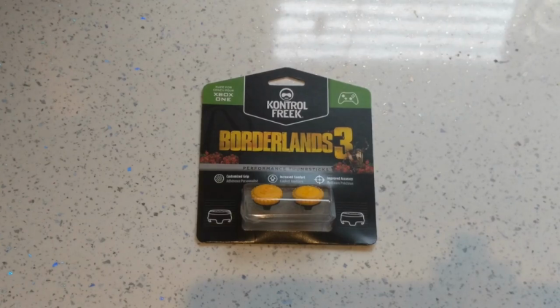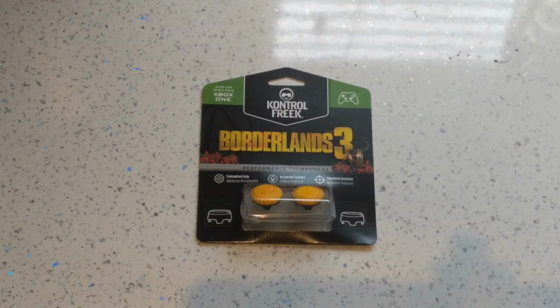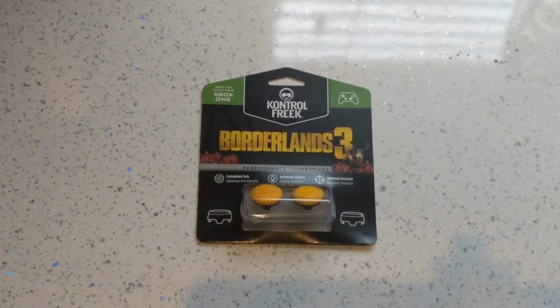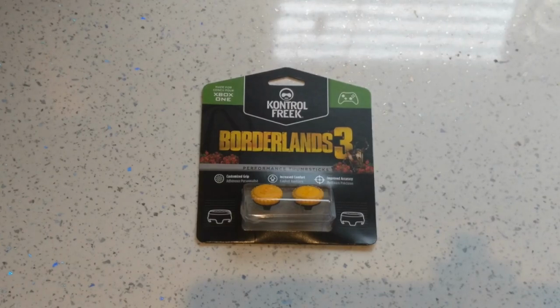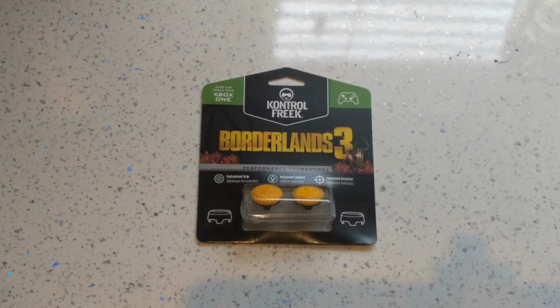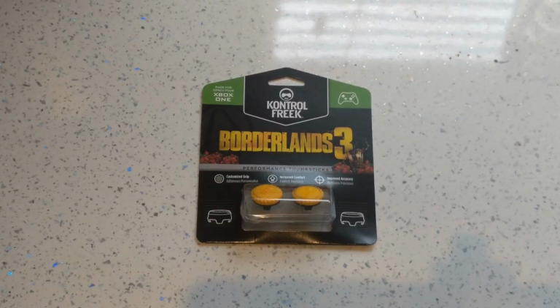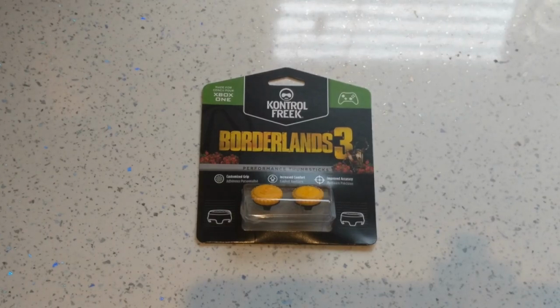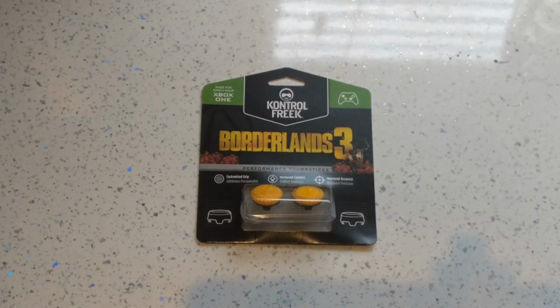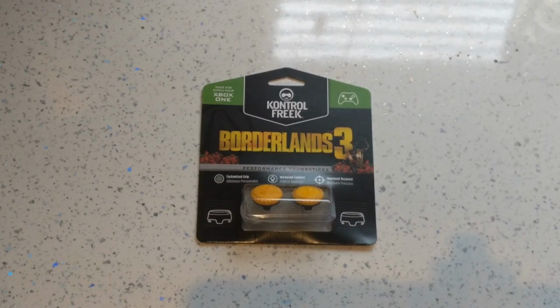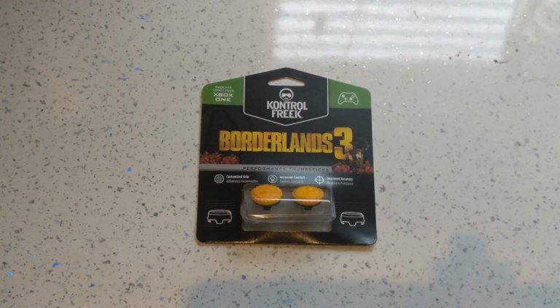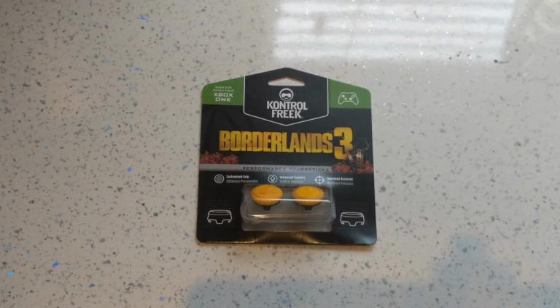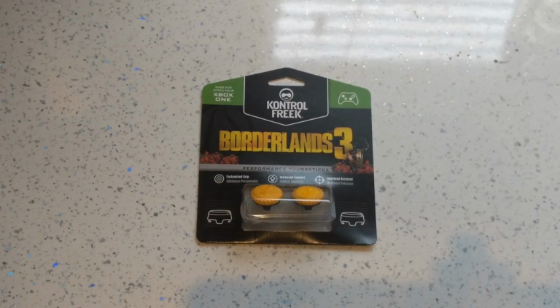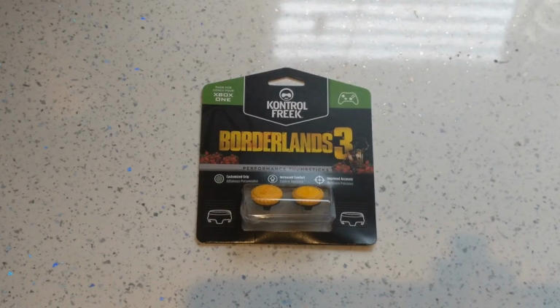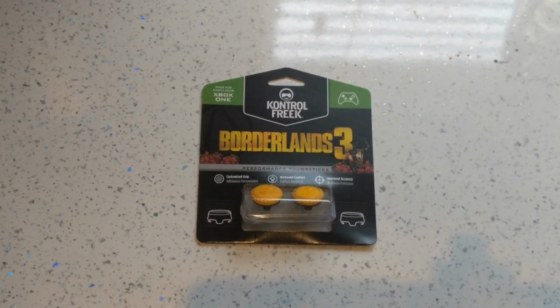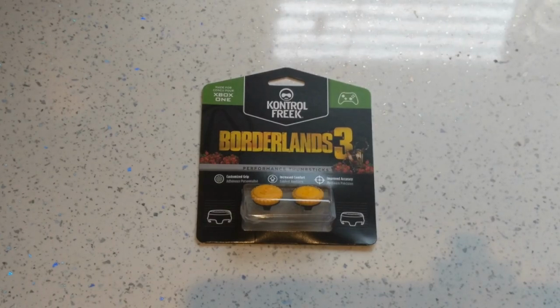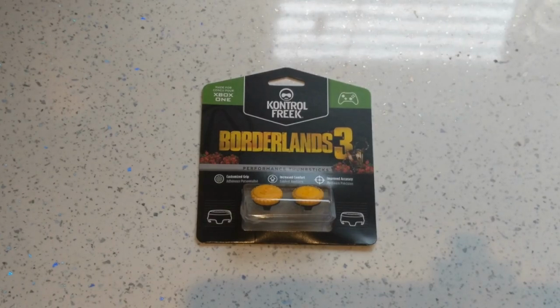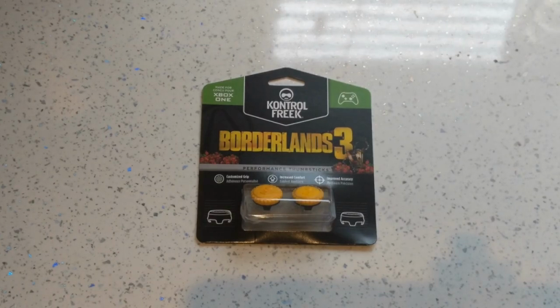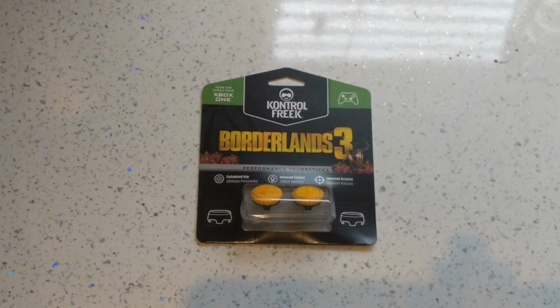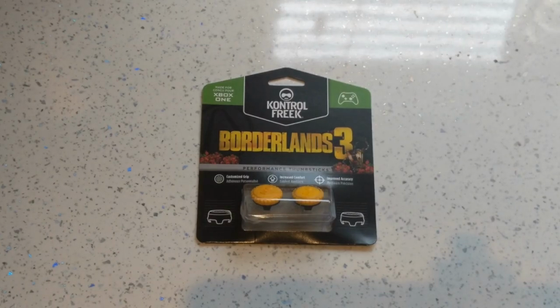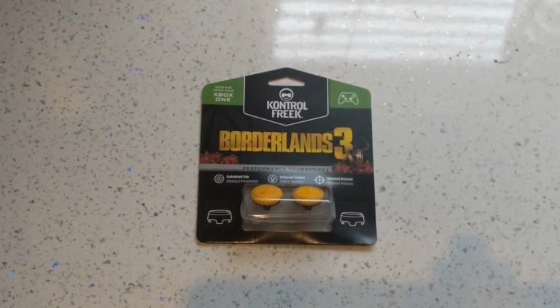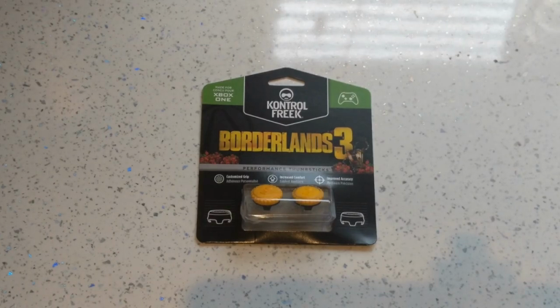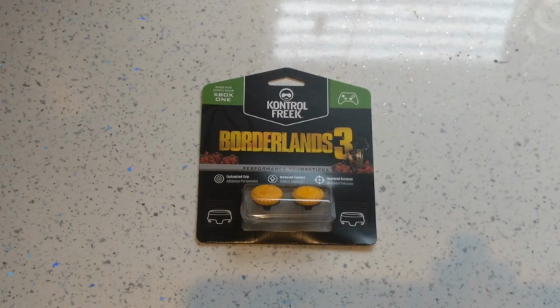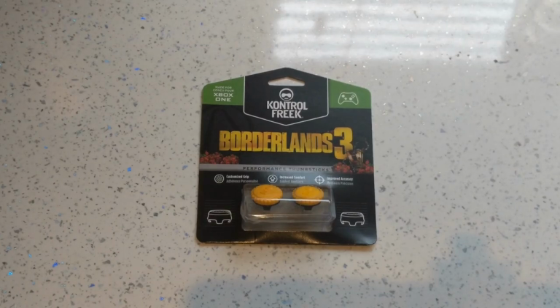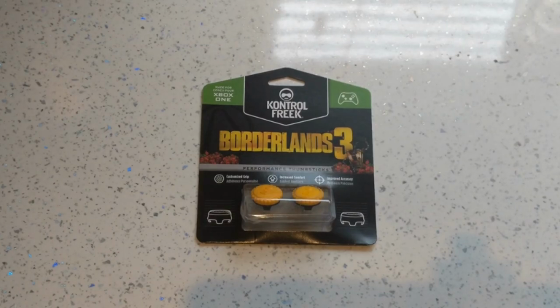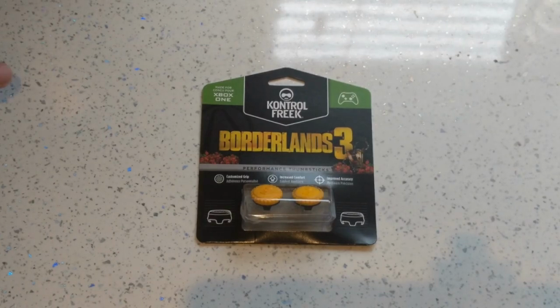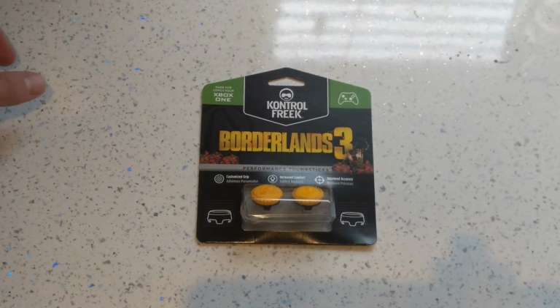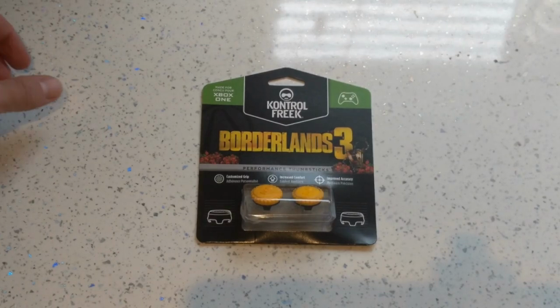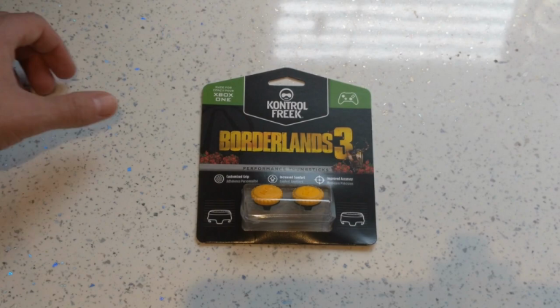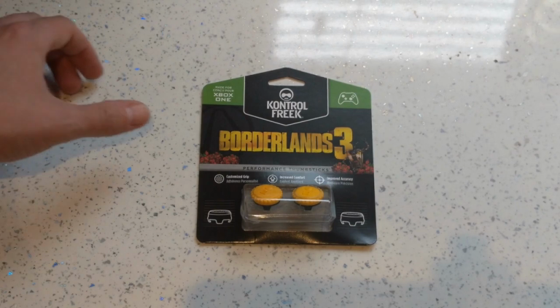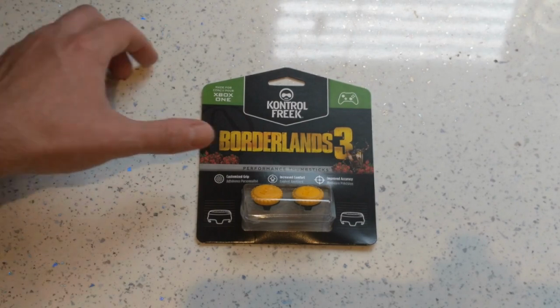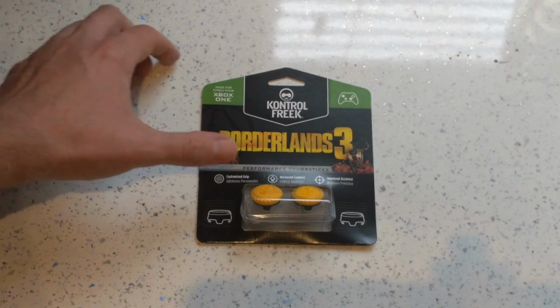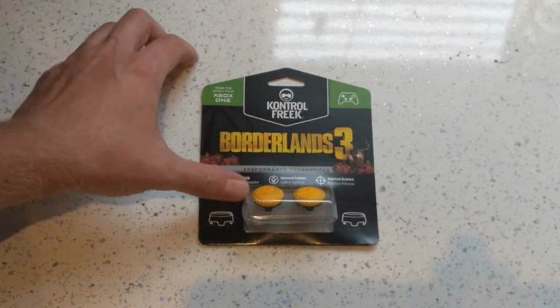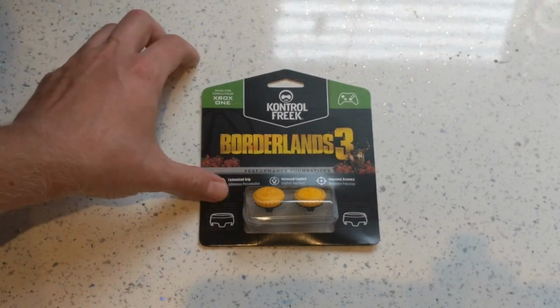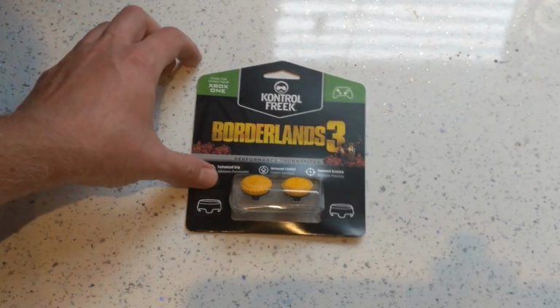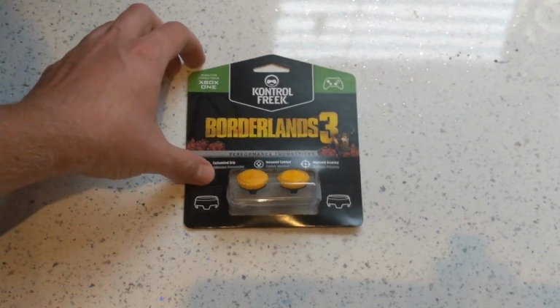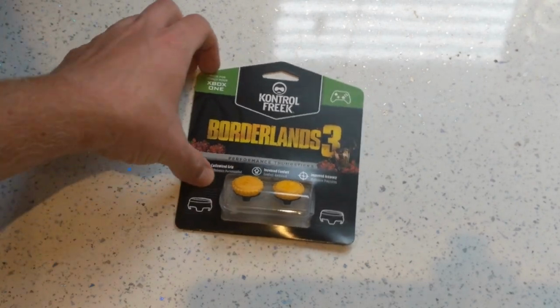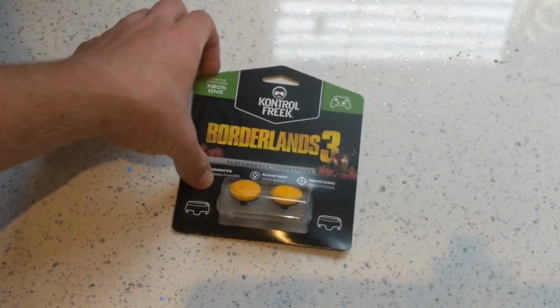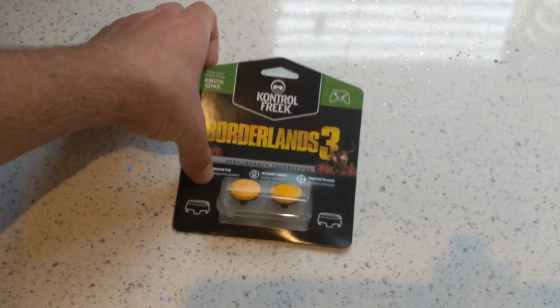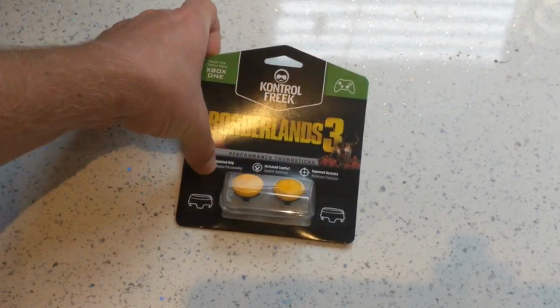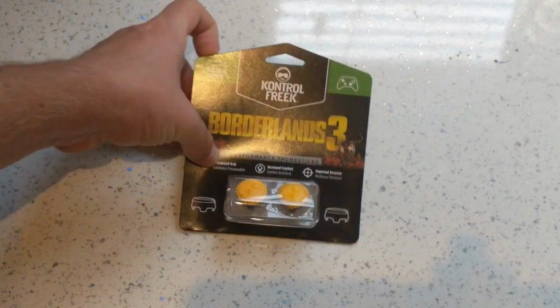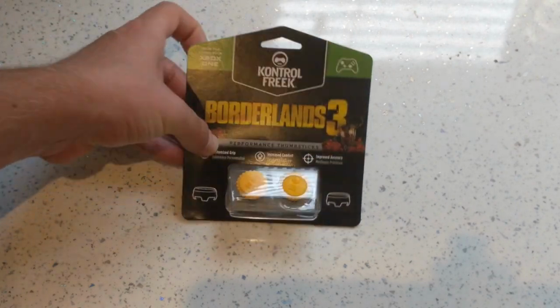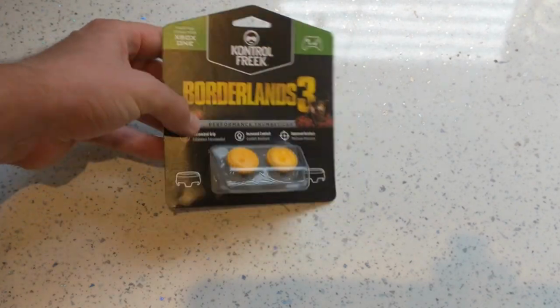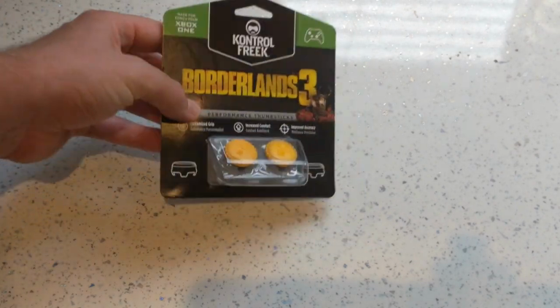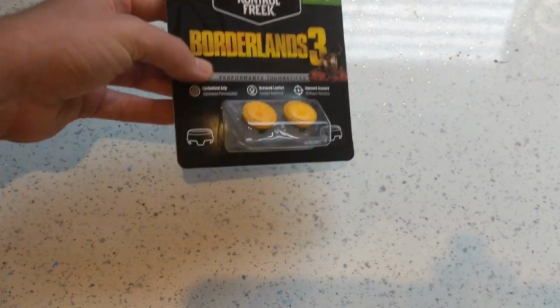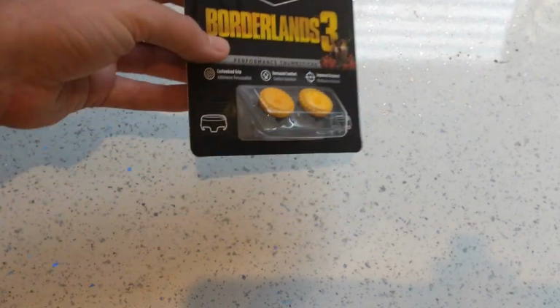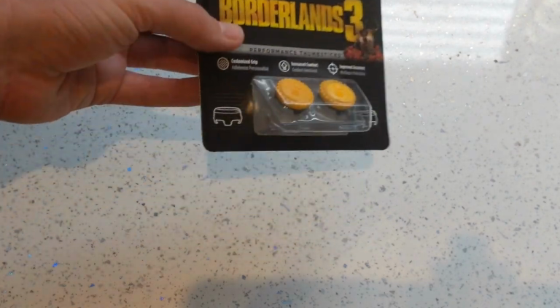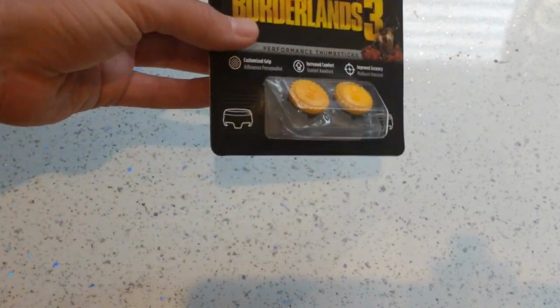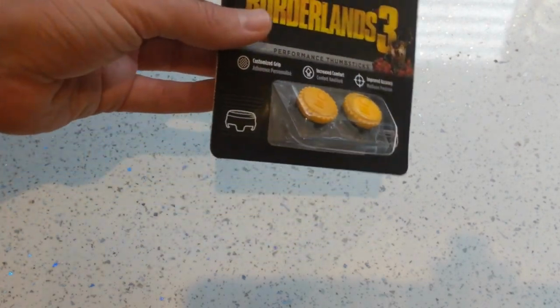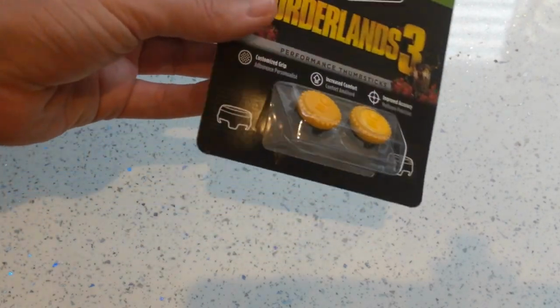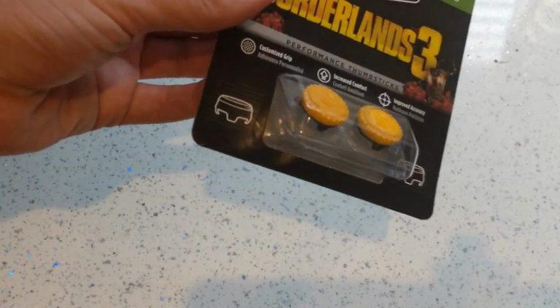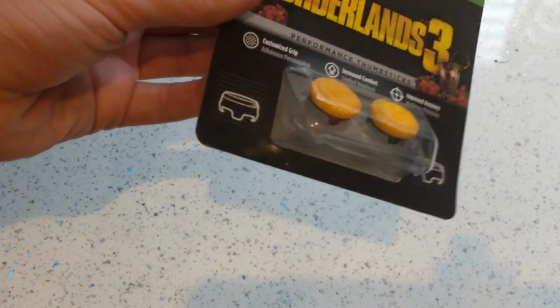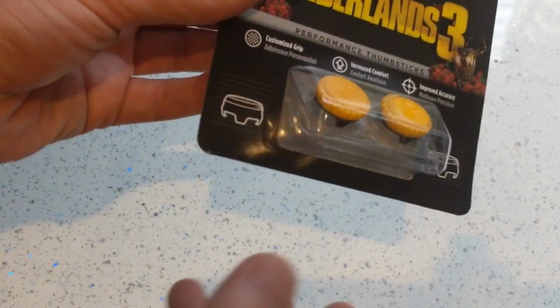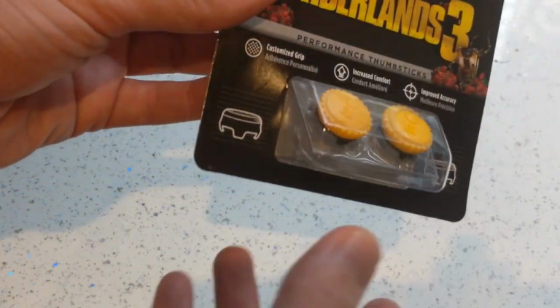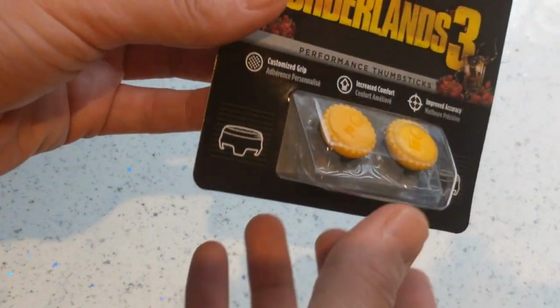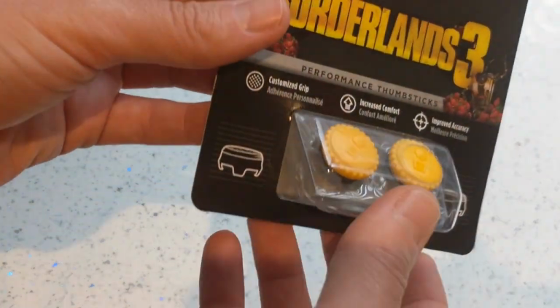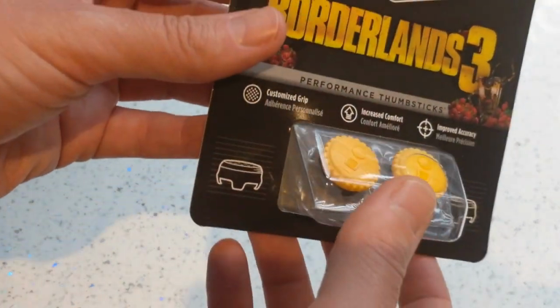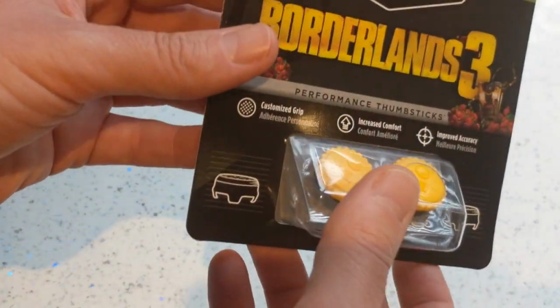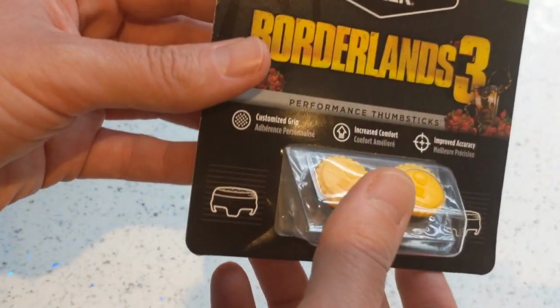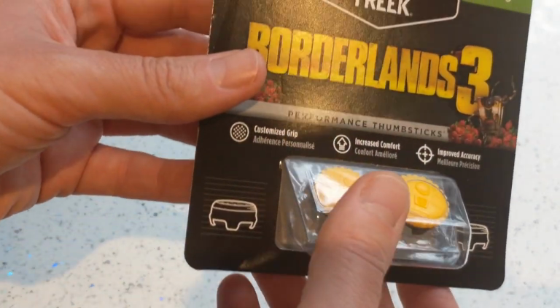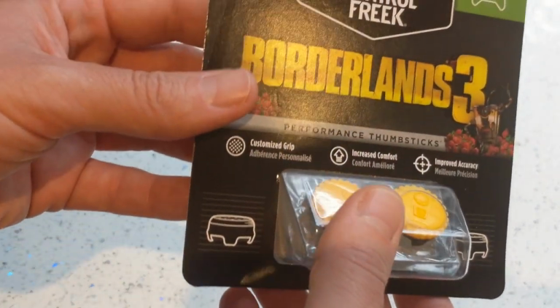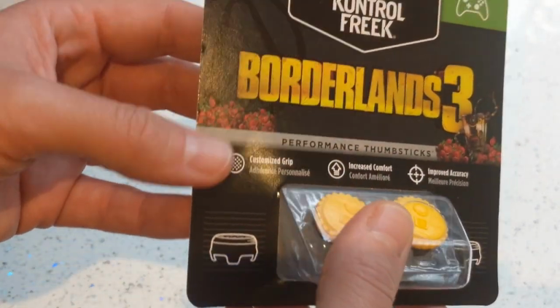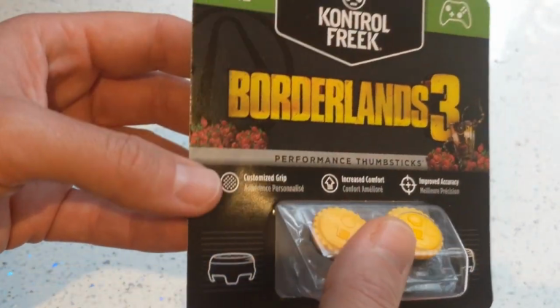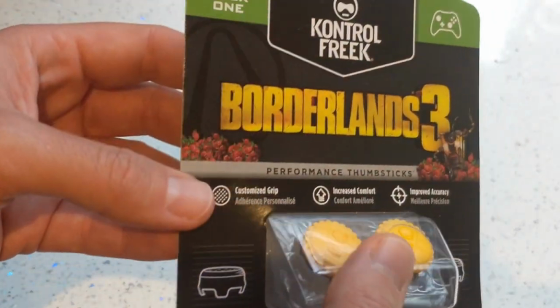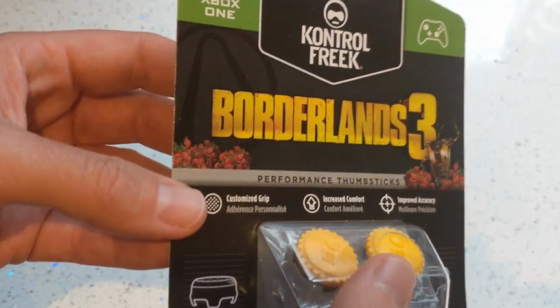Hi guys, Neil from the Xbox Hub. Borderlands 3 is out, which means Borderlands 3 accessories are out.